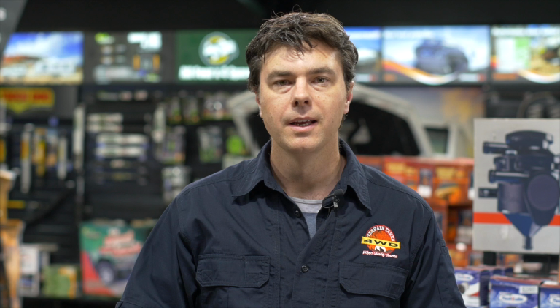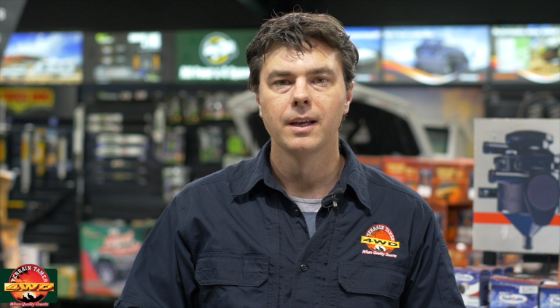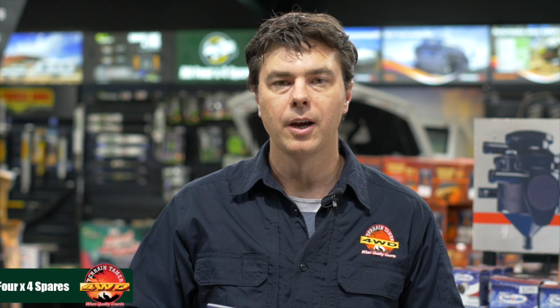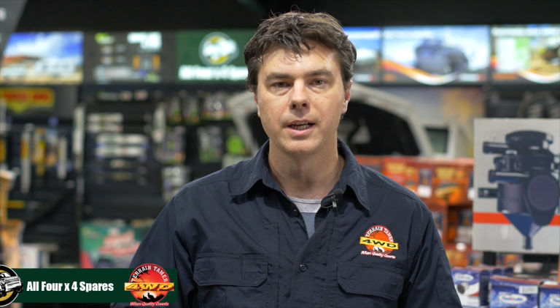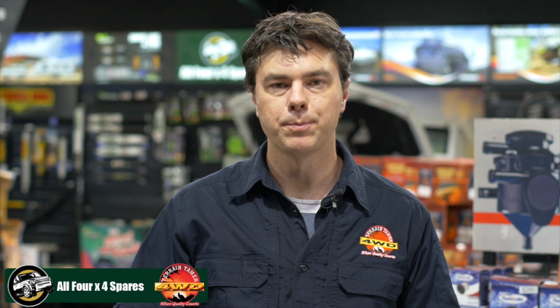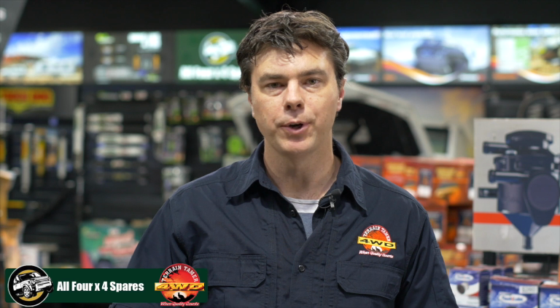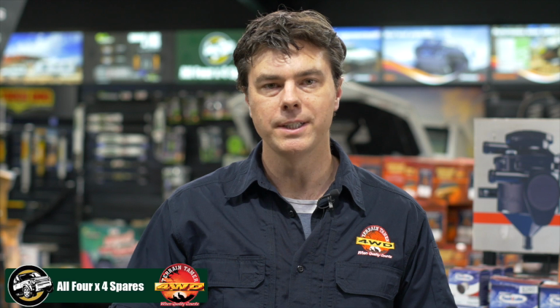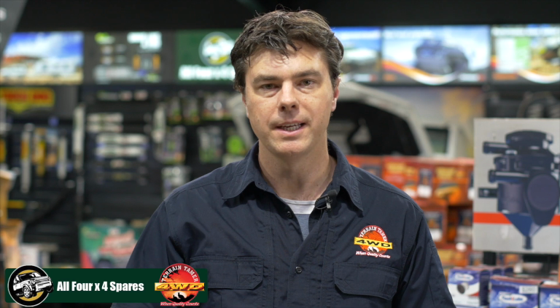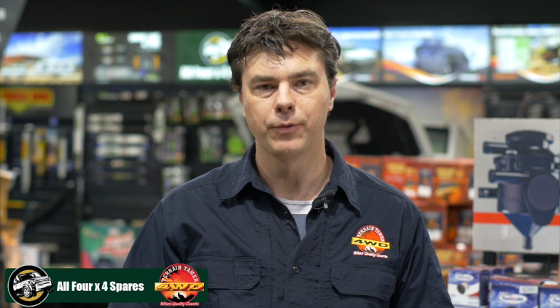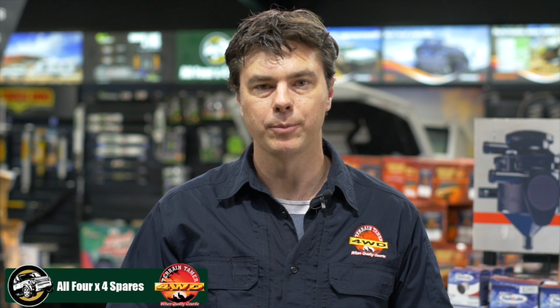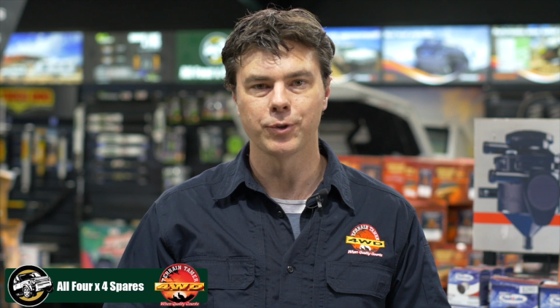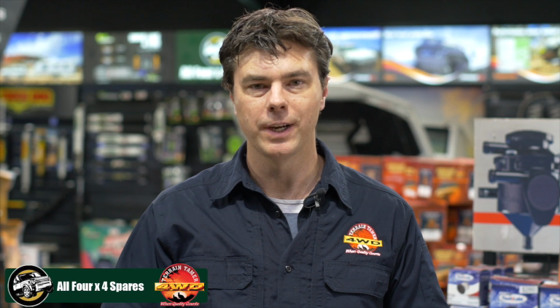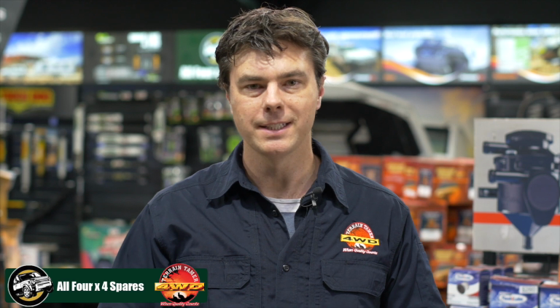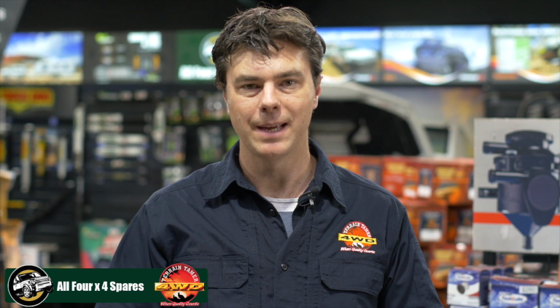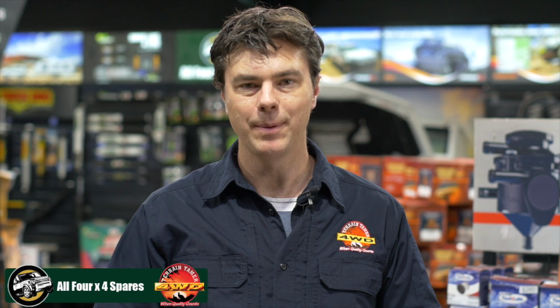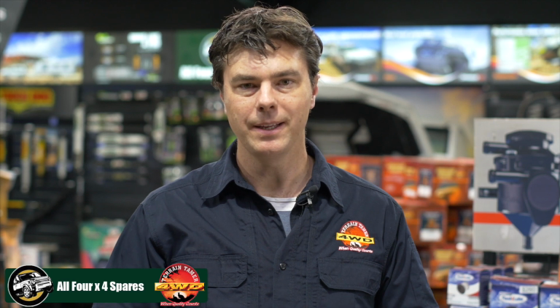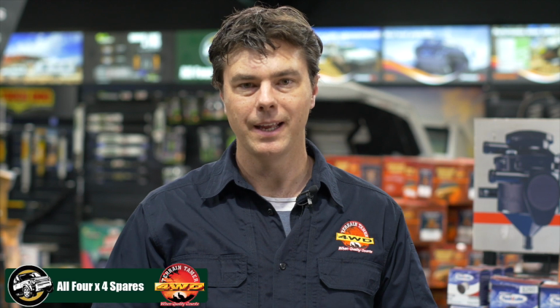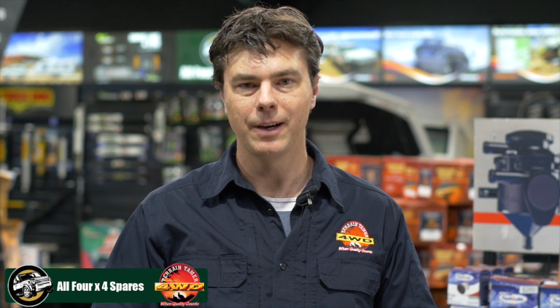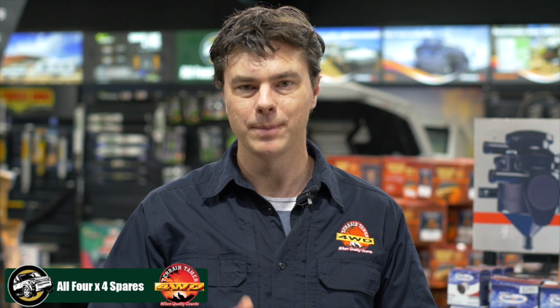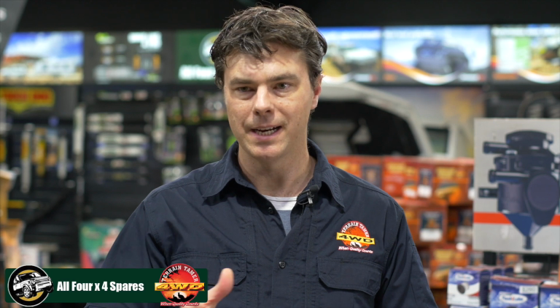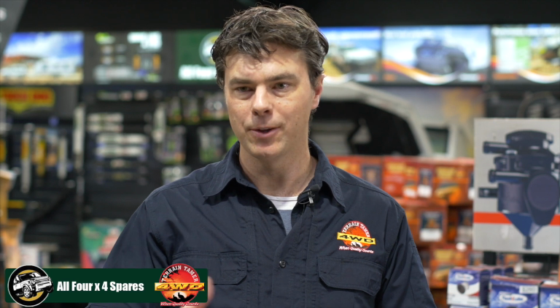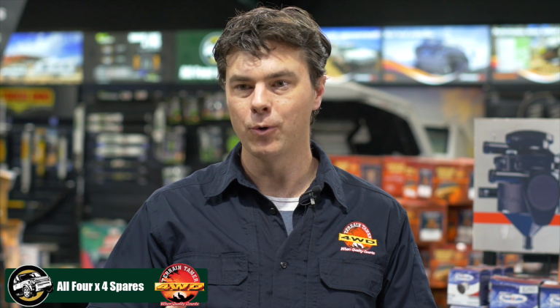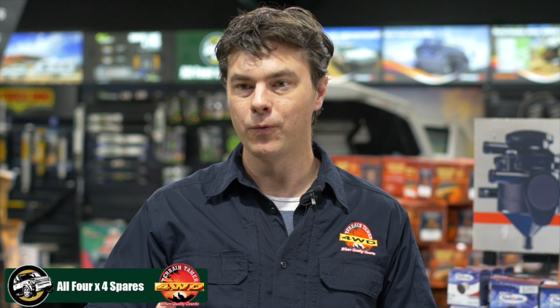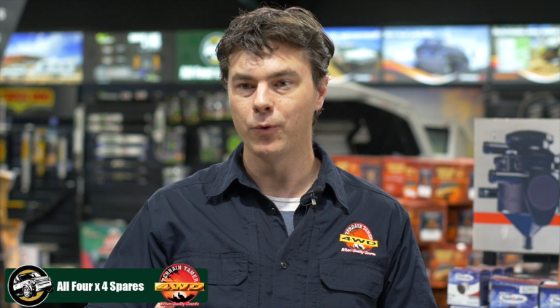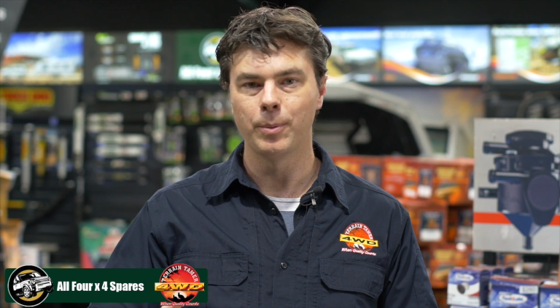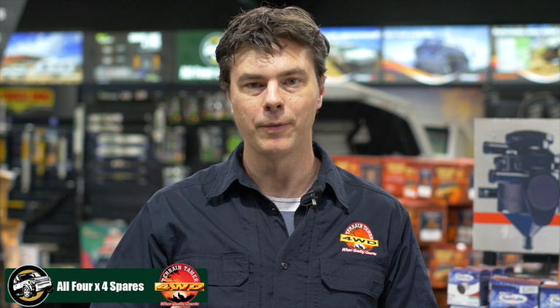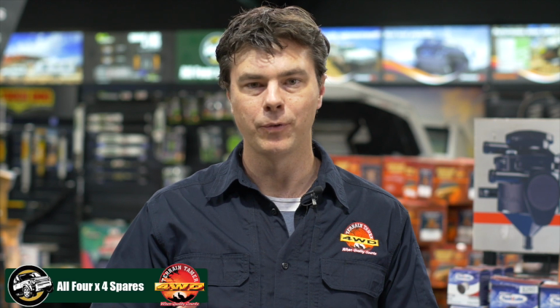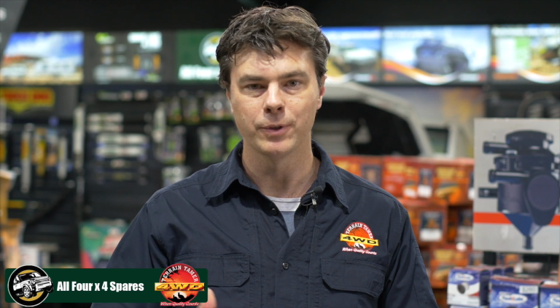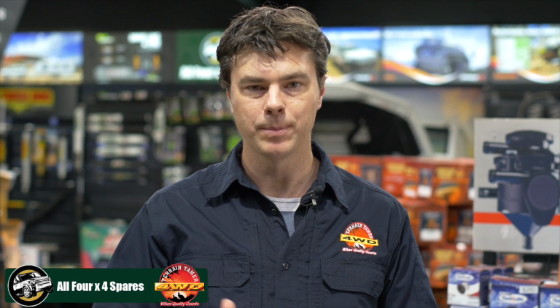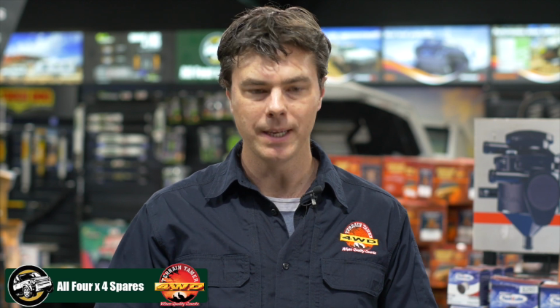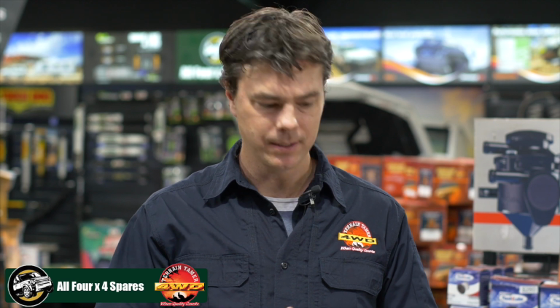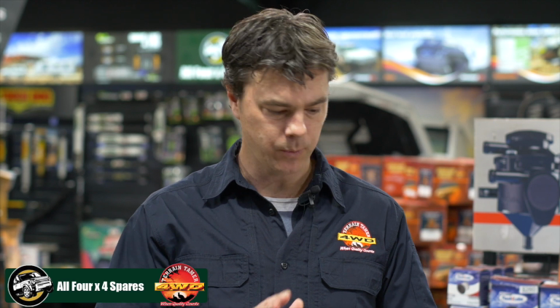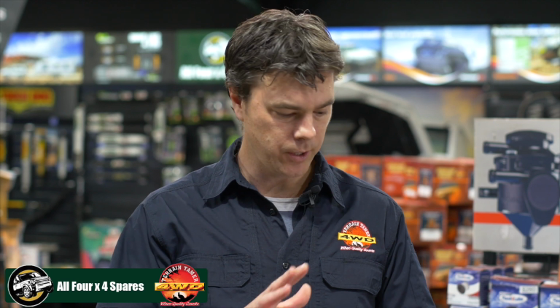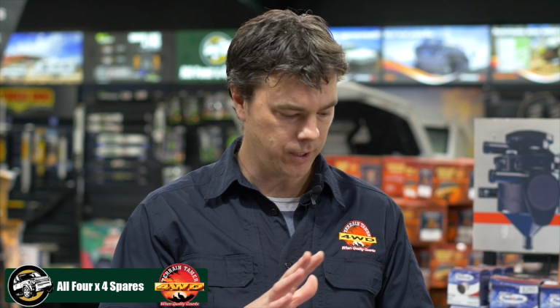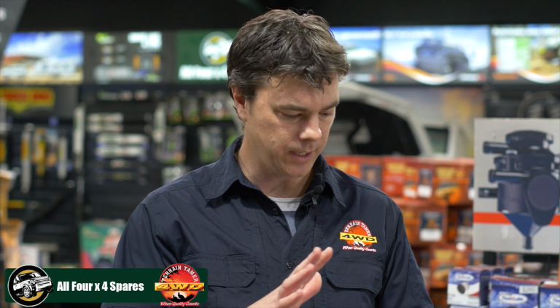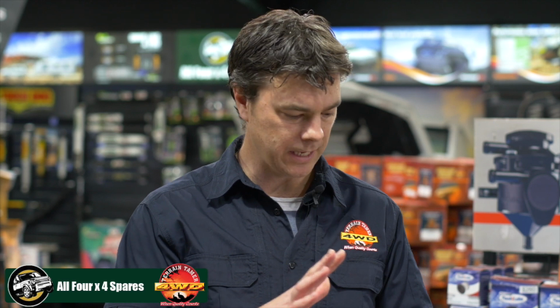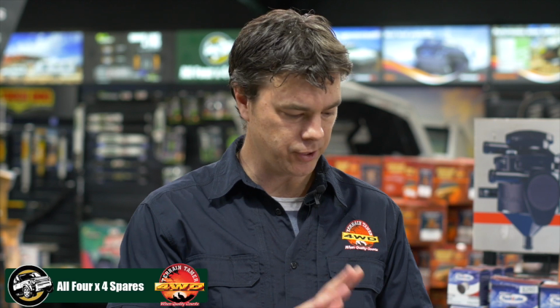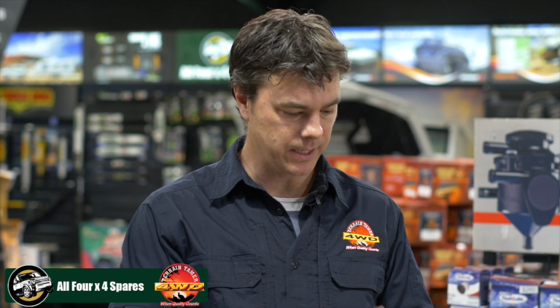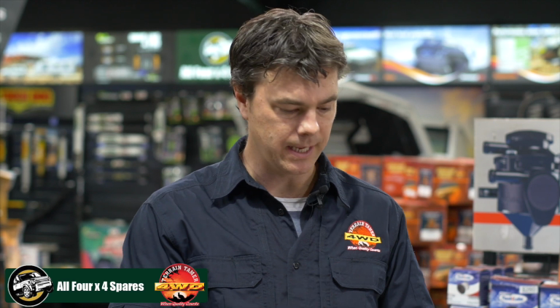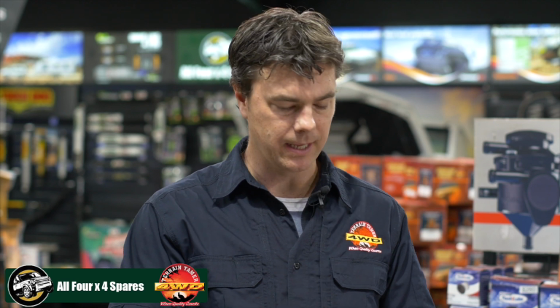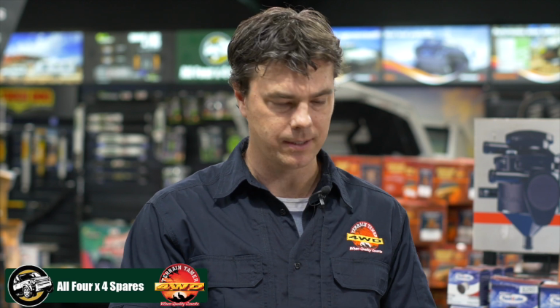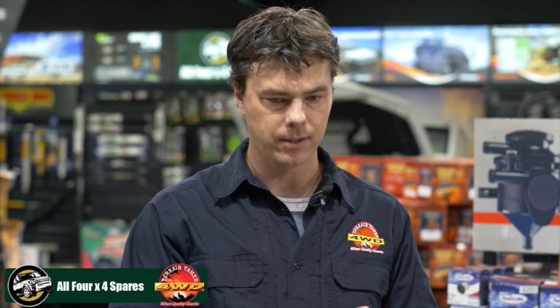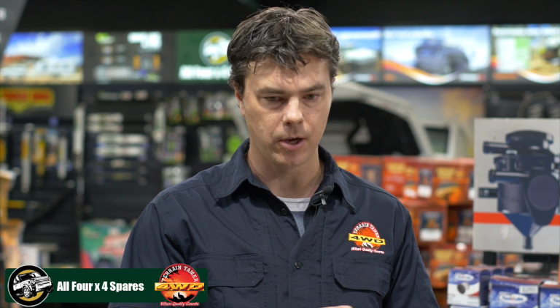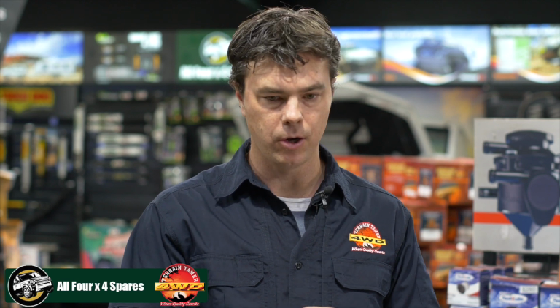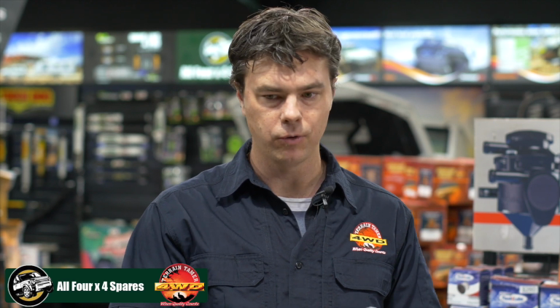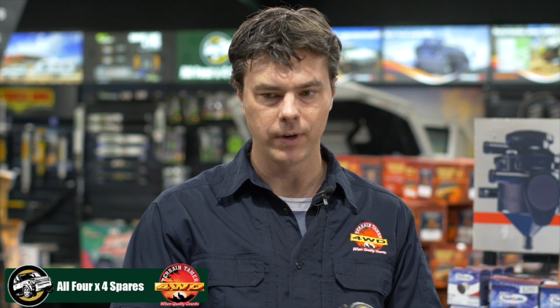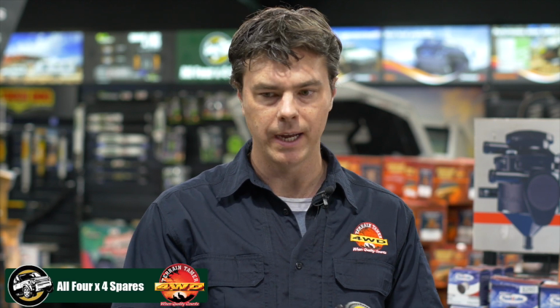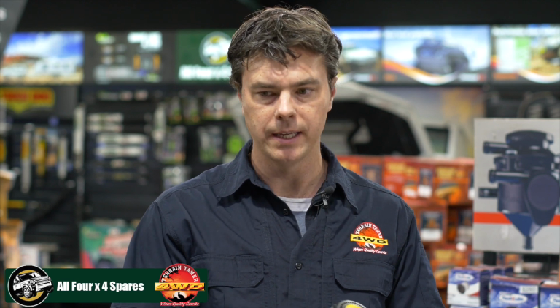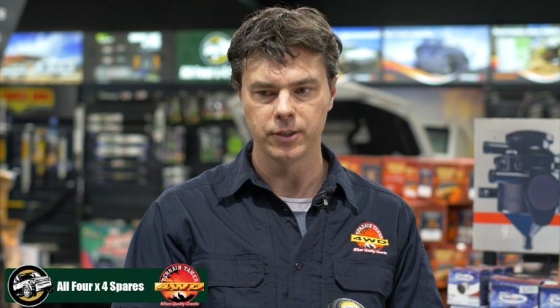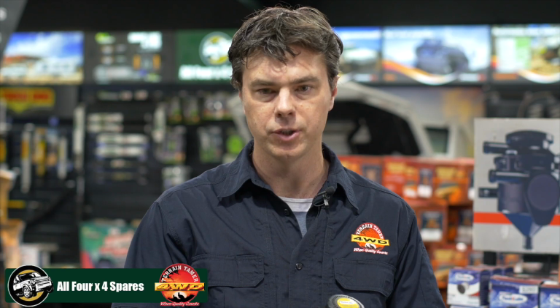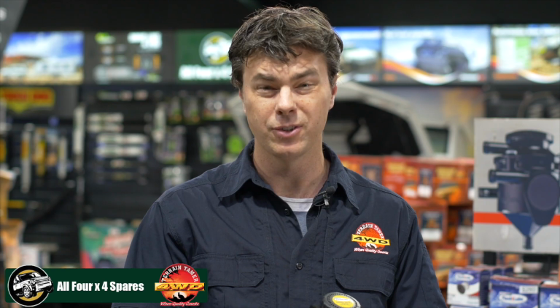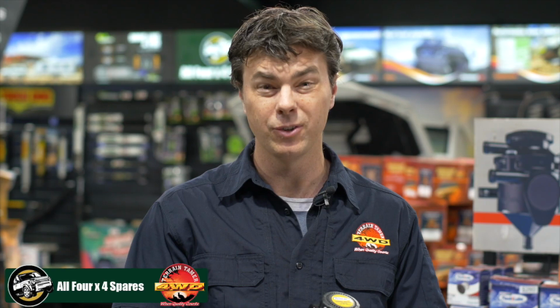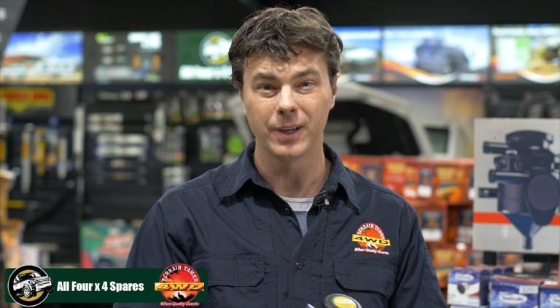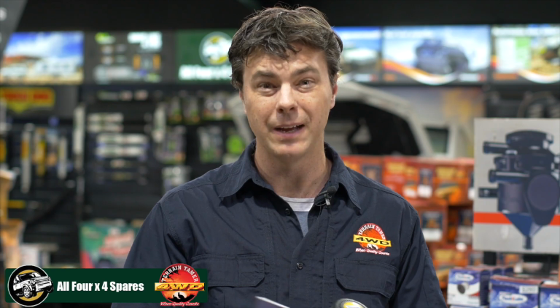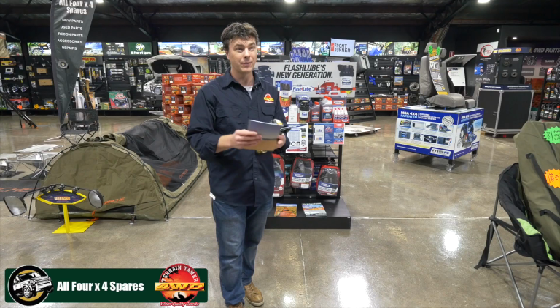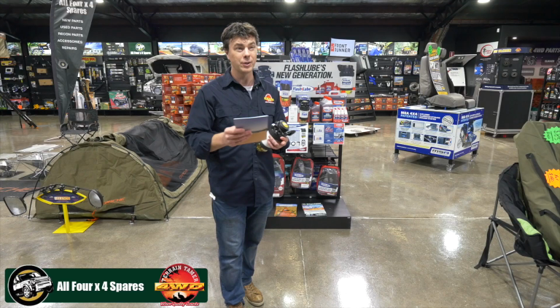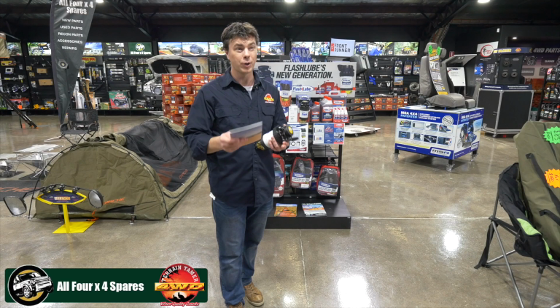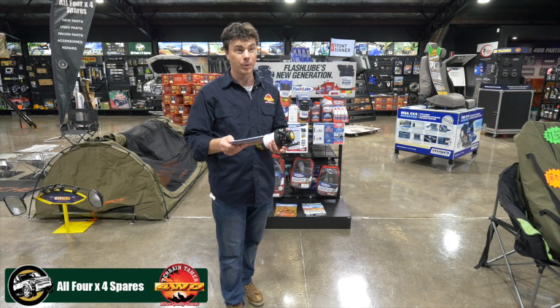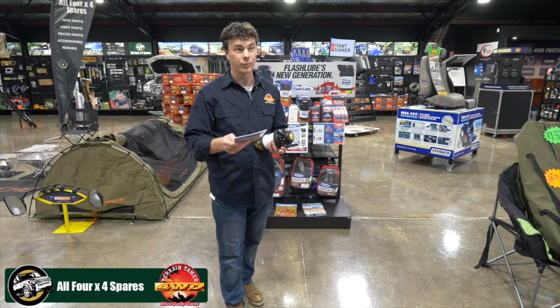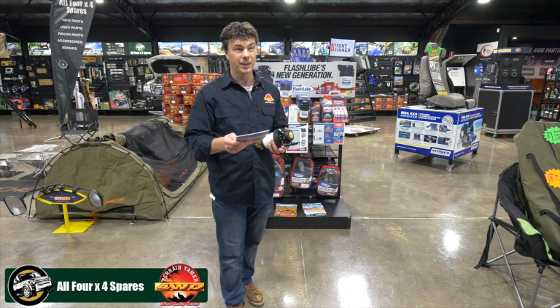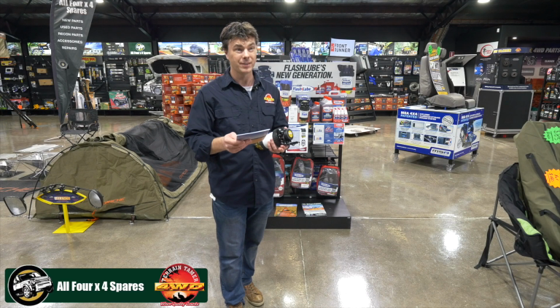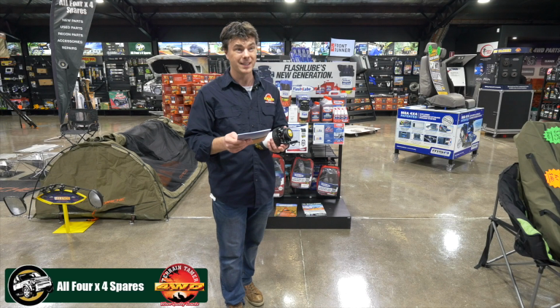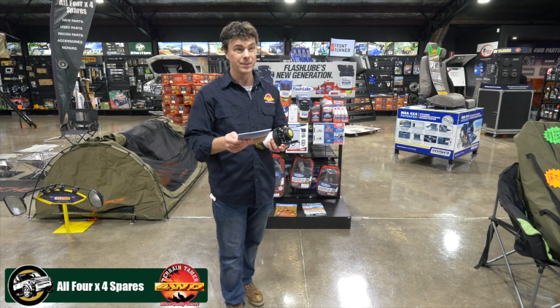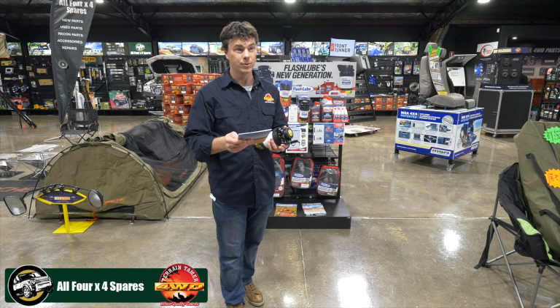Hi, it's Brent here from Terrain Tamer, and I'm down at All 4x4 Spares where you can actually get the whole range to look after your common rail diesel.